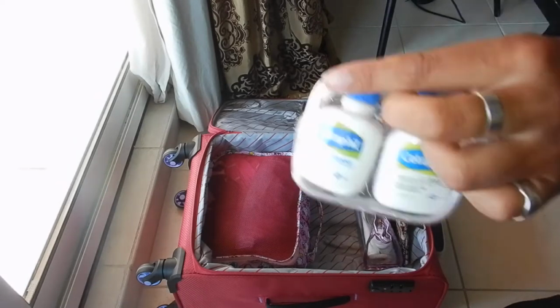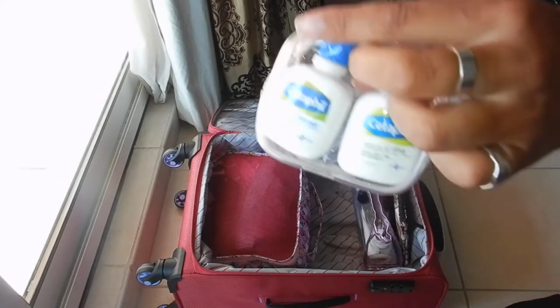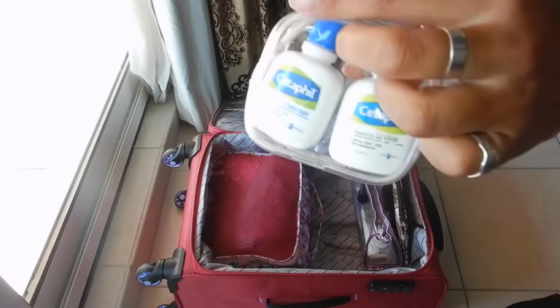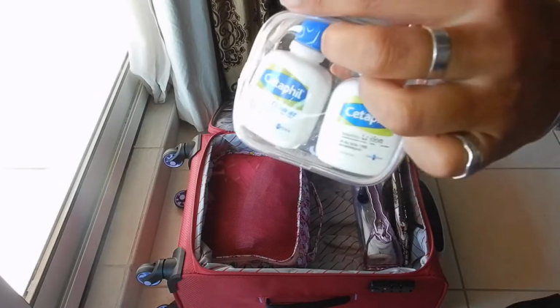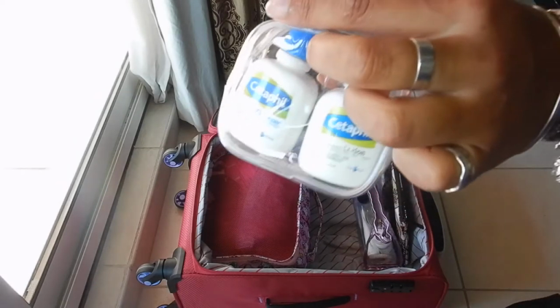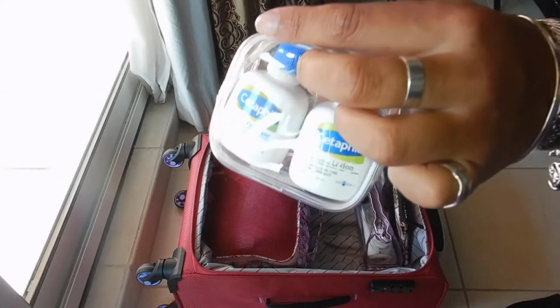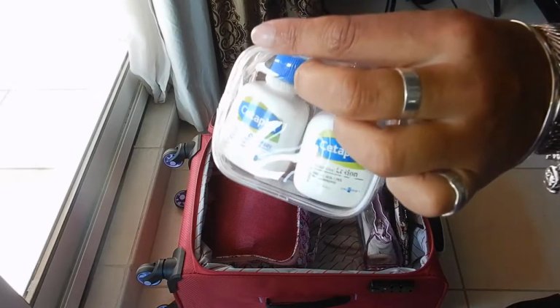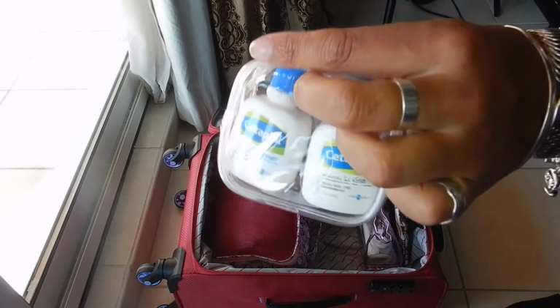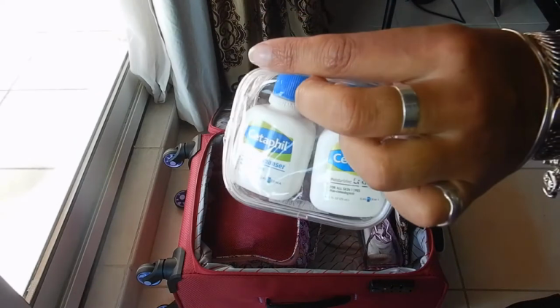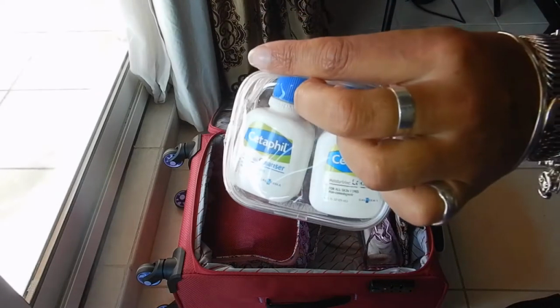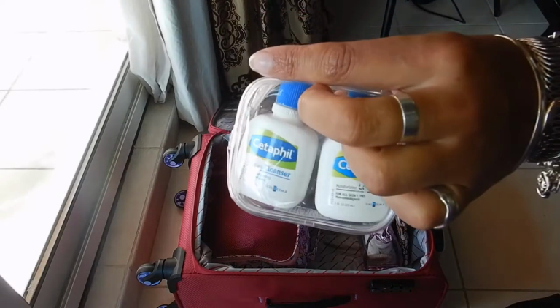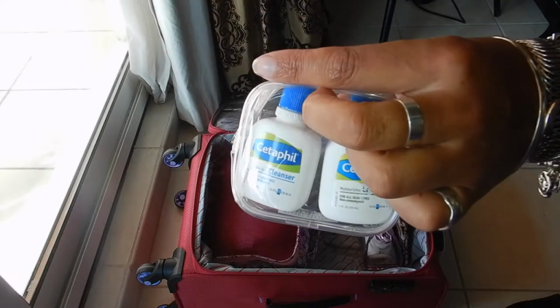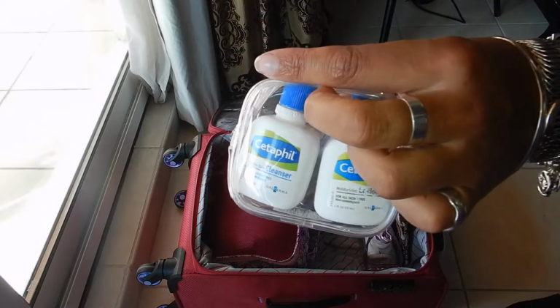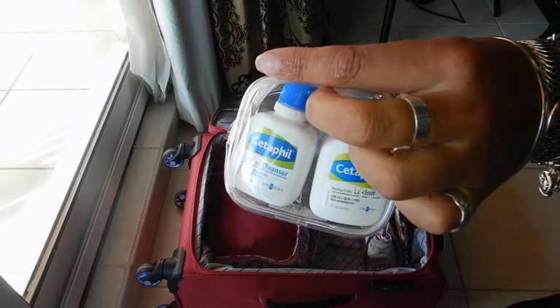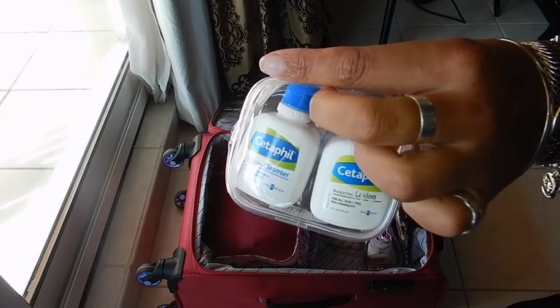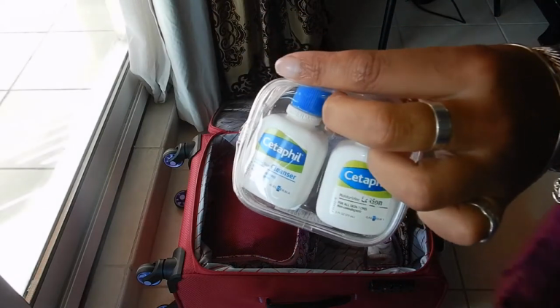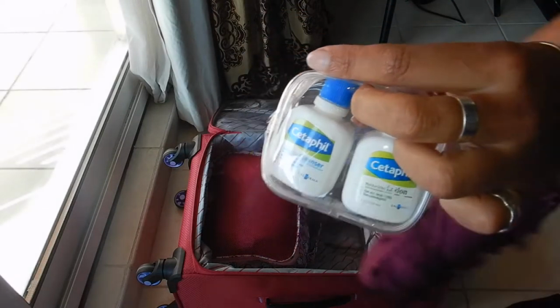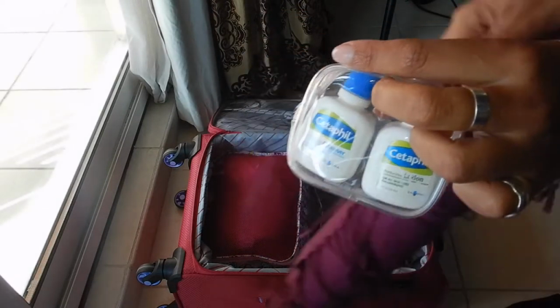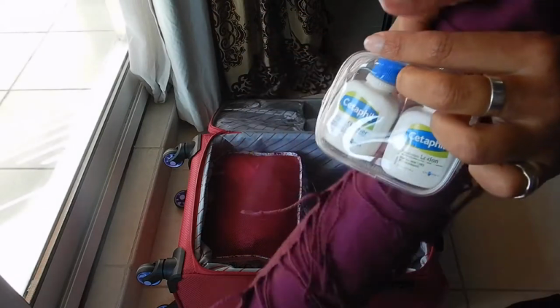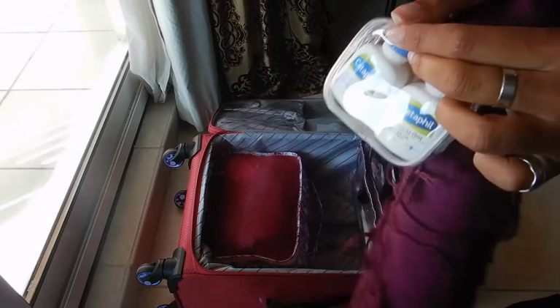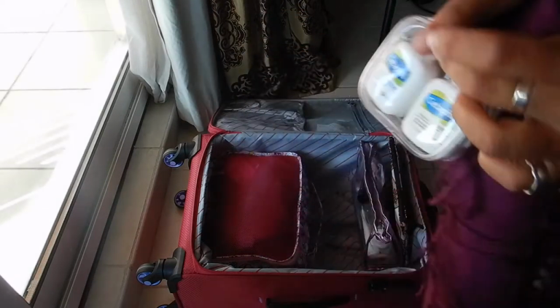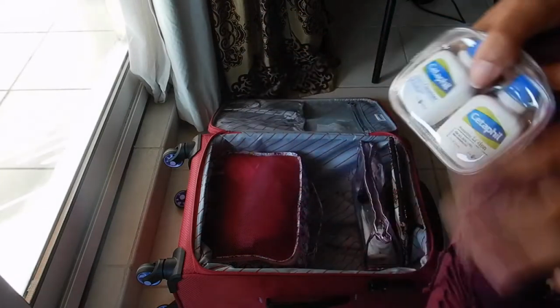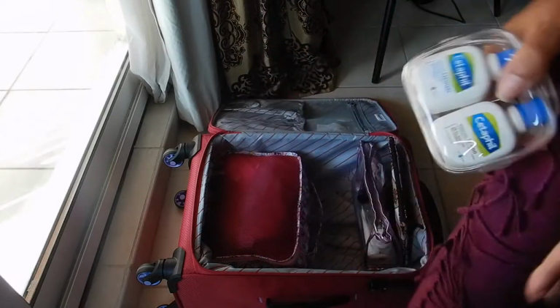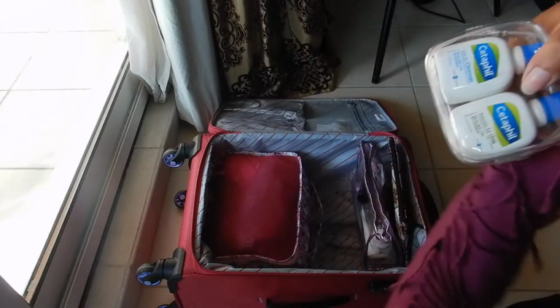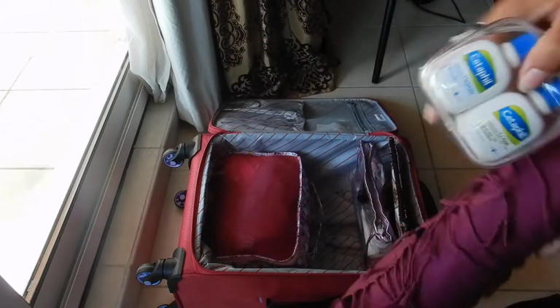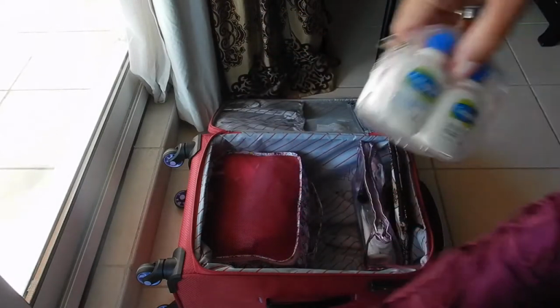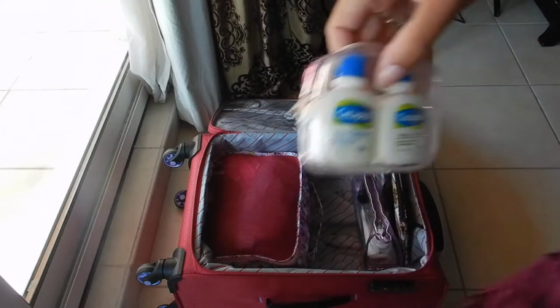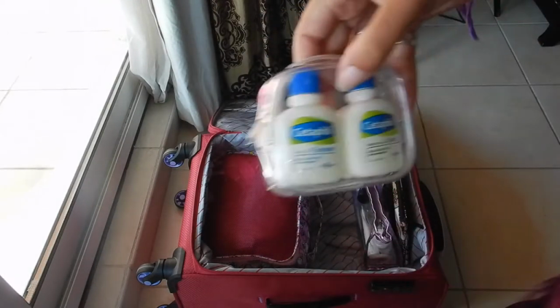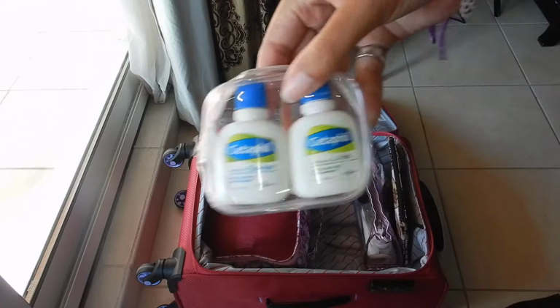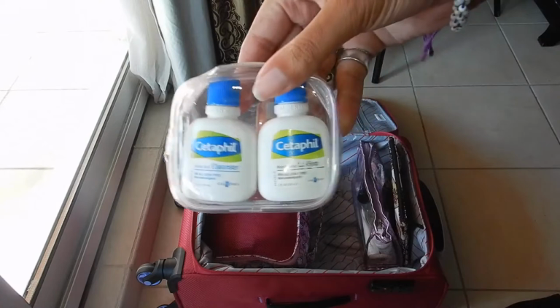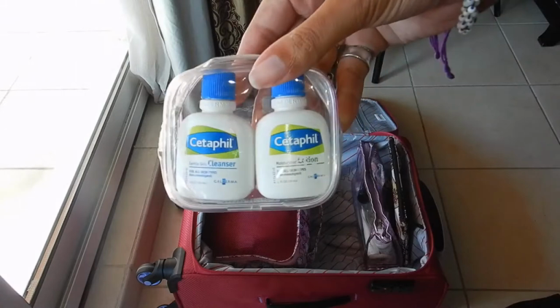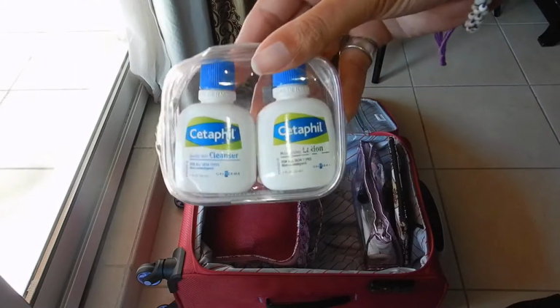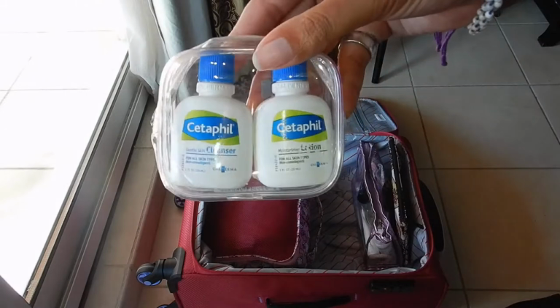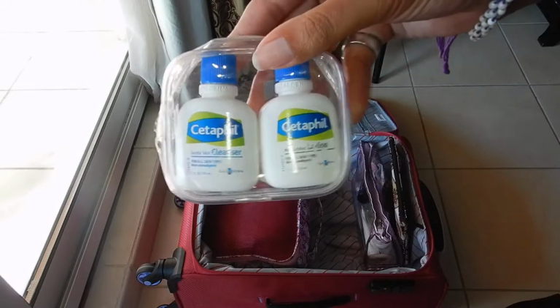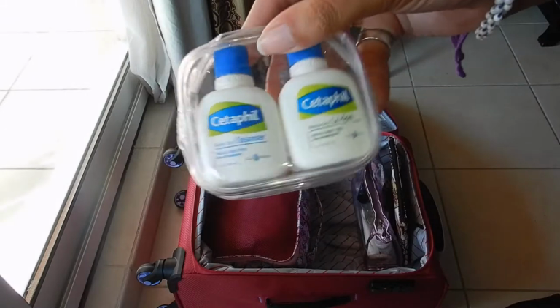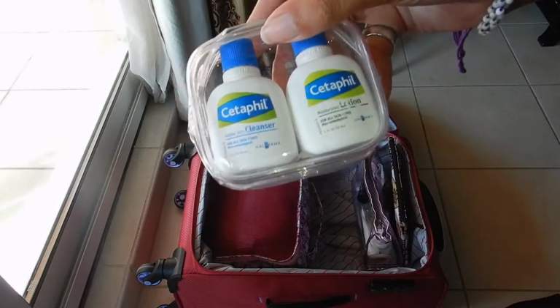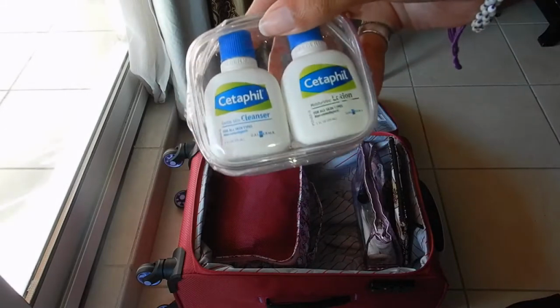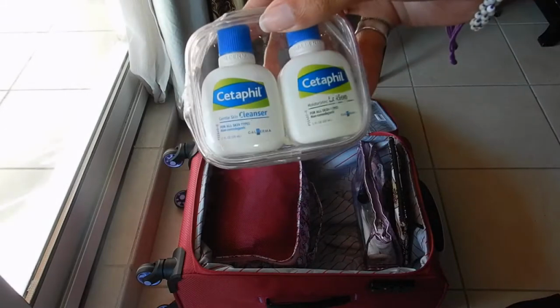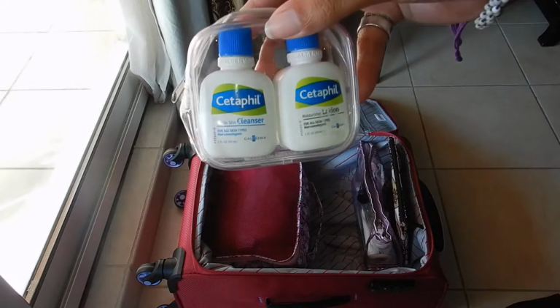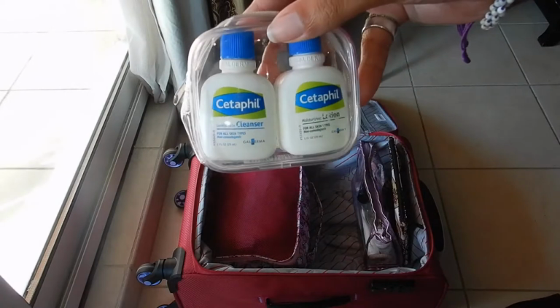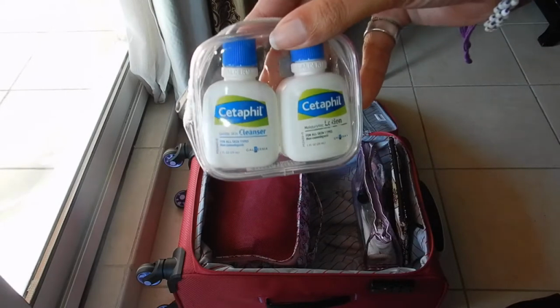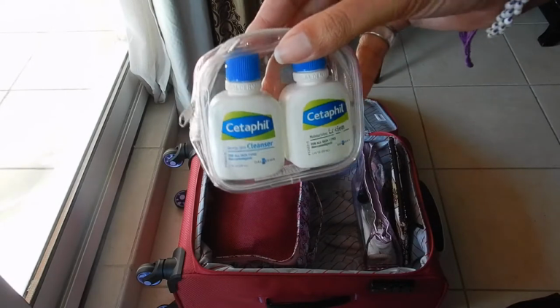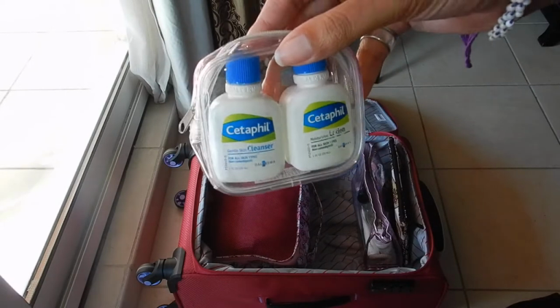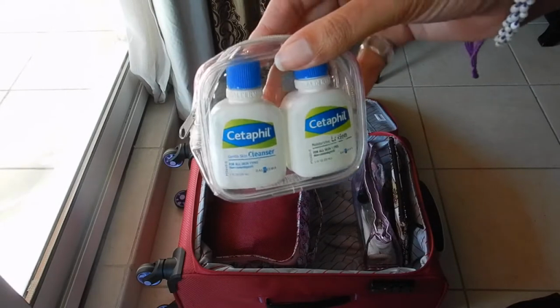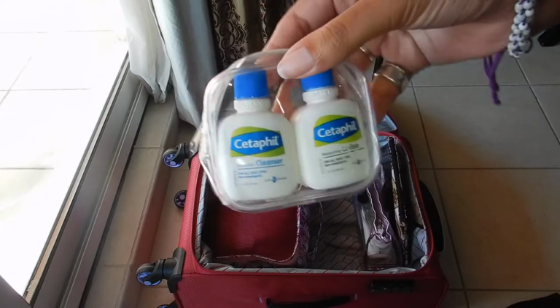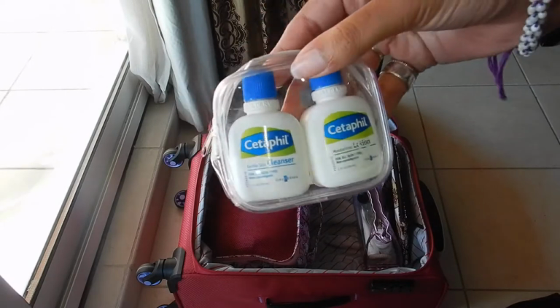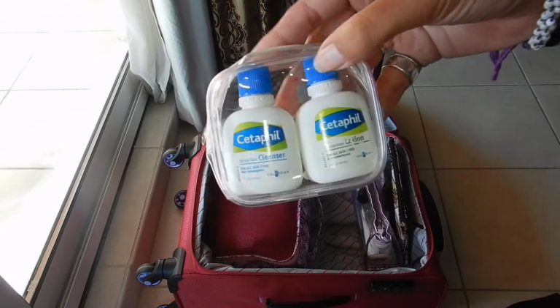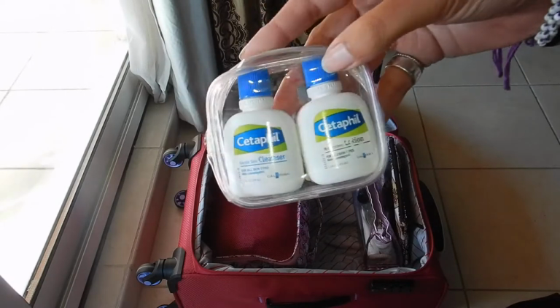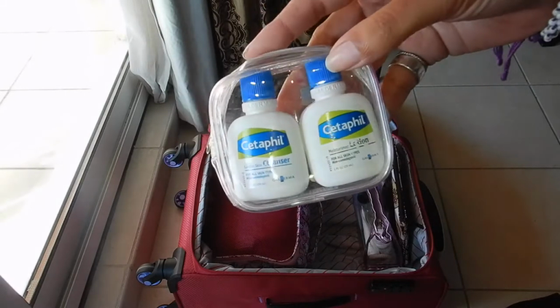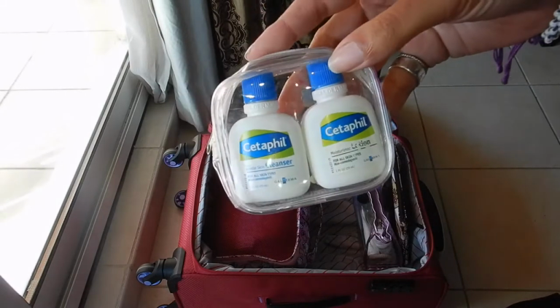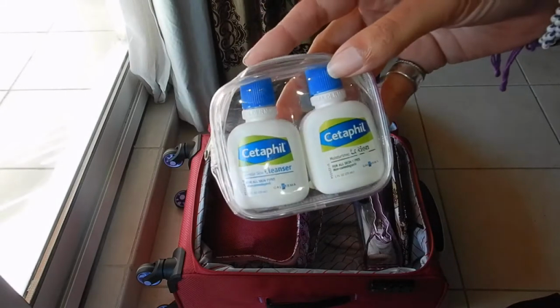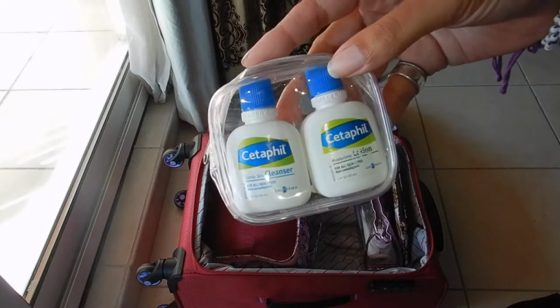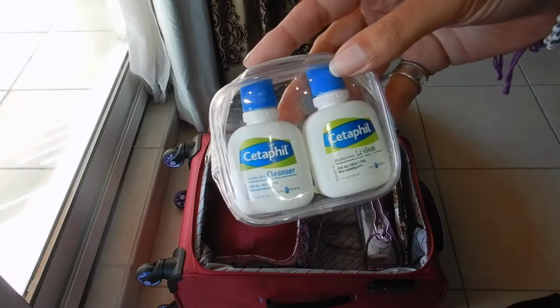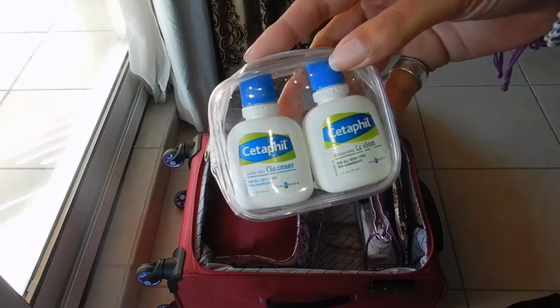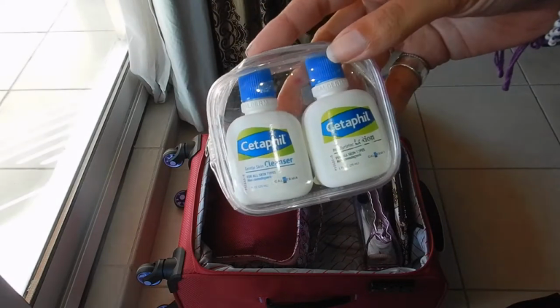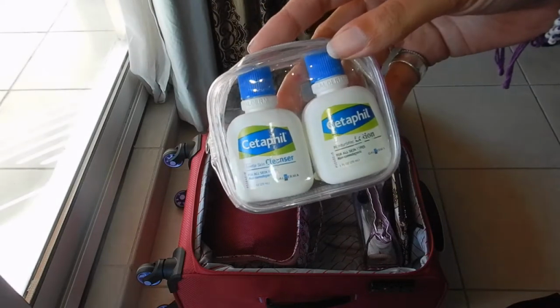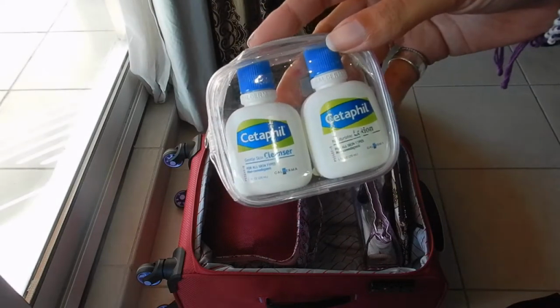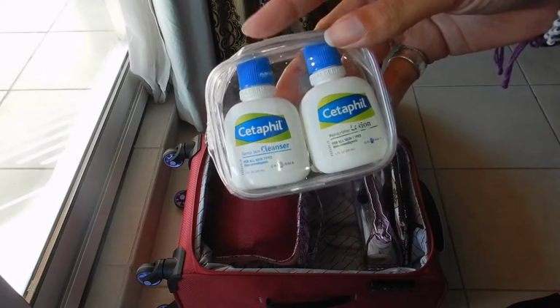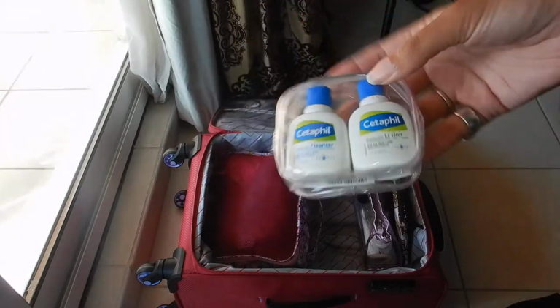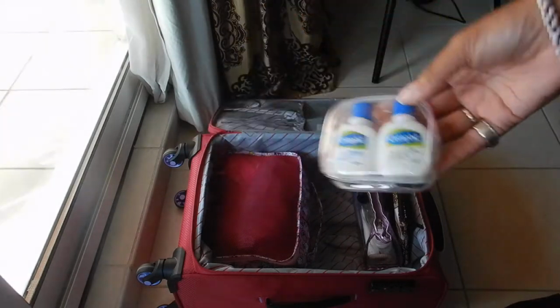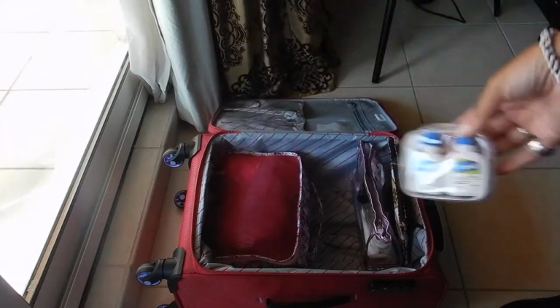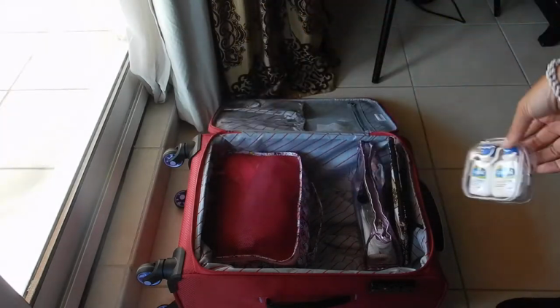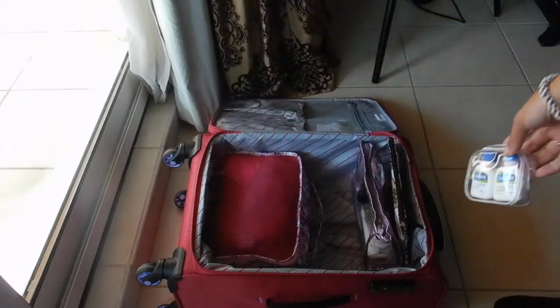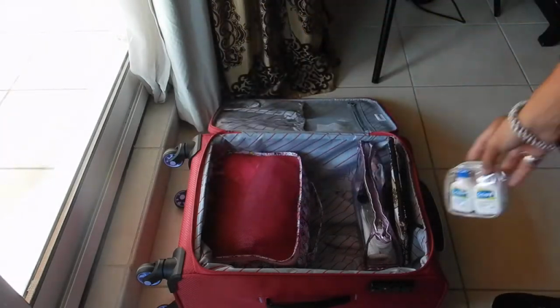Also this, which Amanda gave me years ago and I just refill. They're so tiny, so it's just perfect — perfect size.